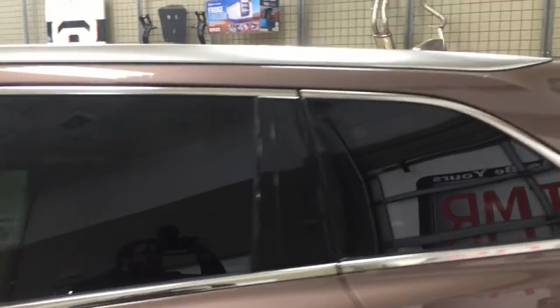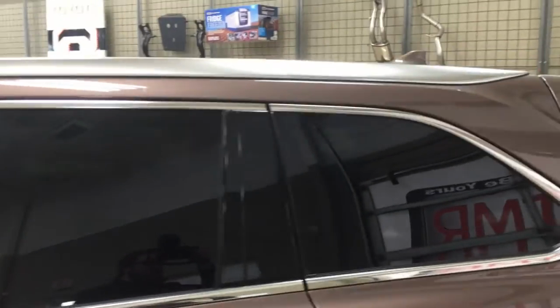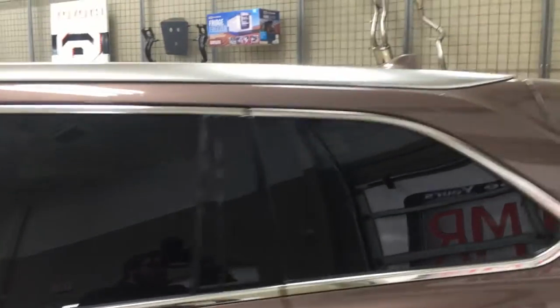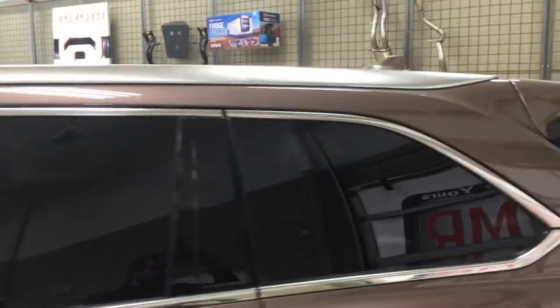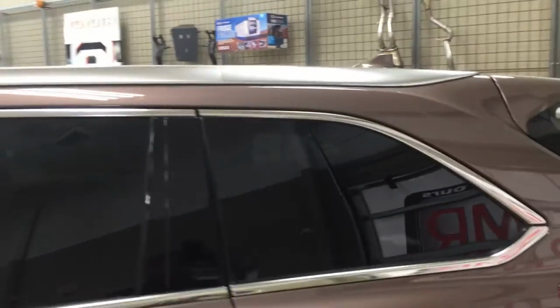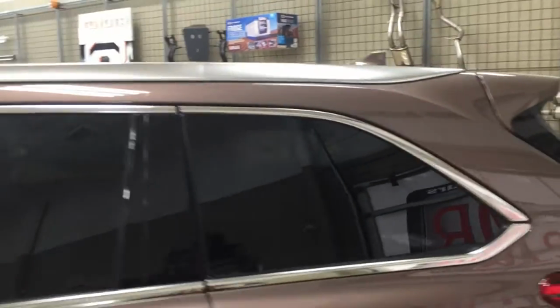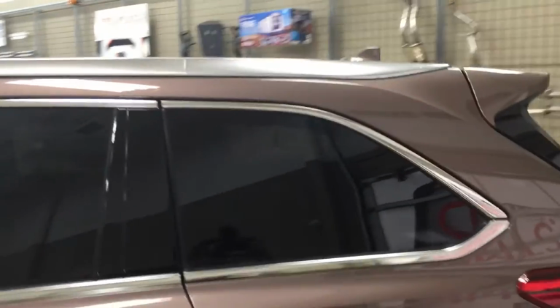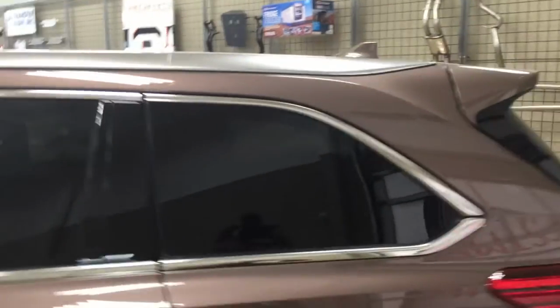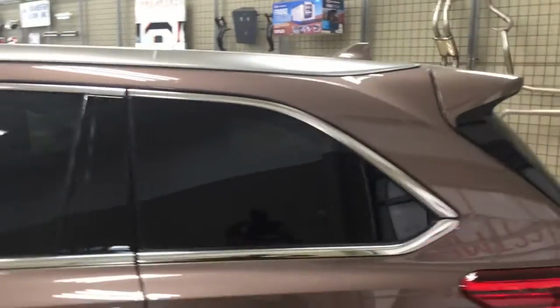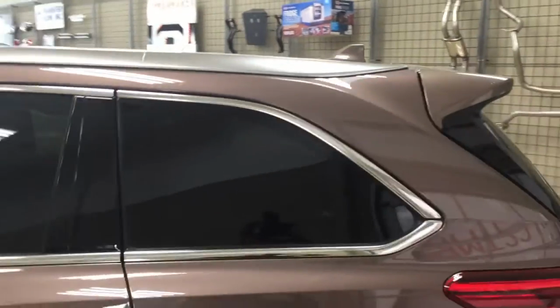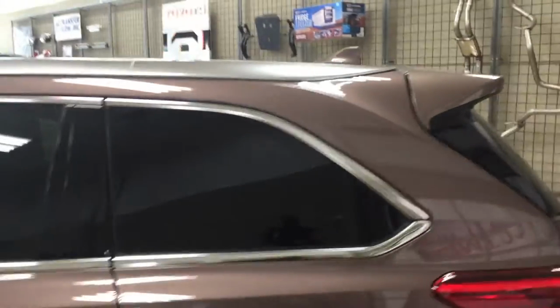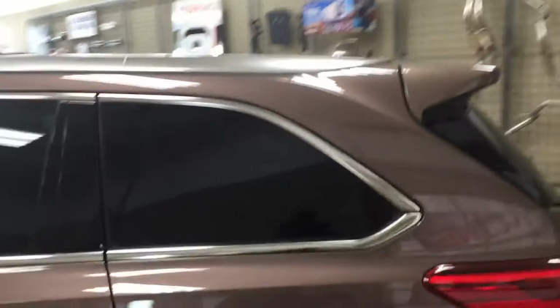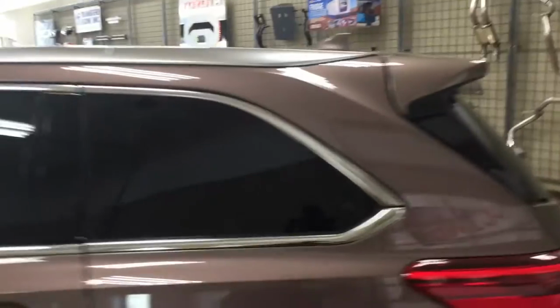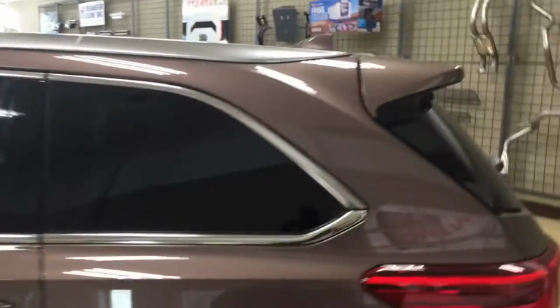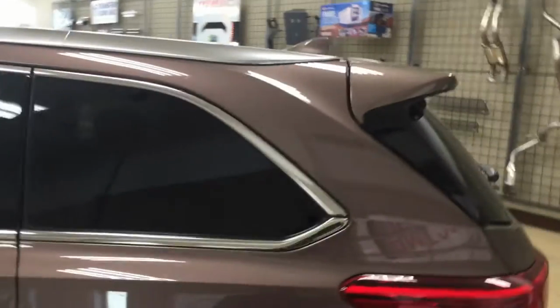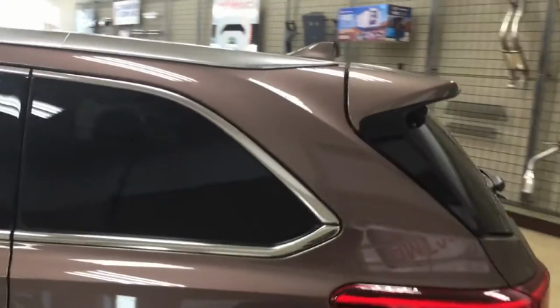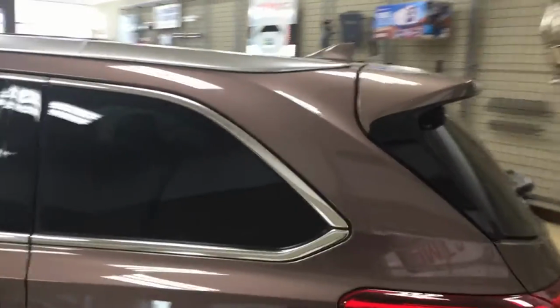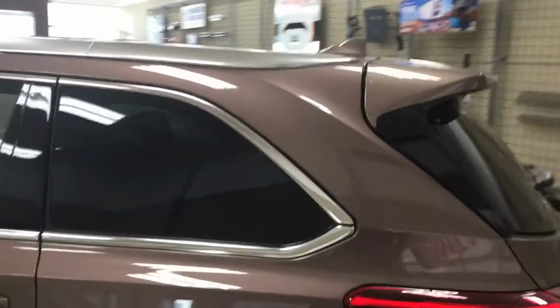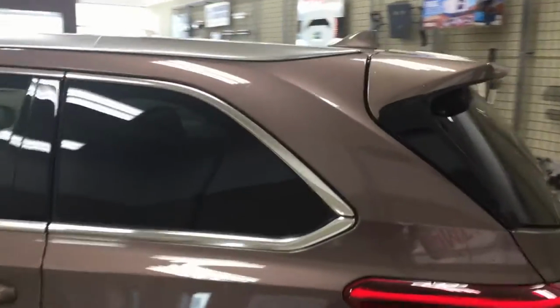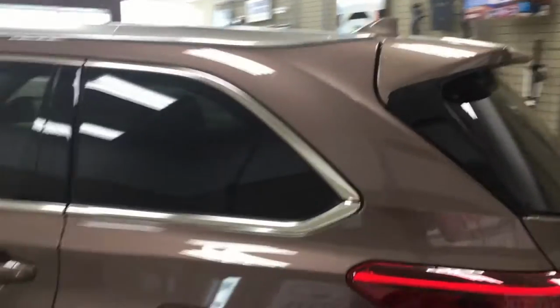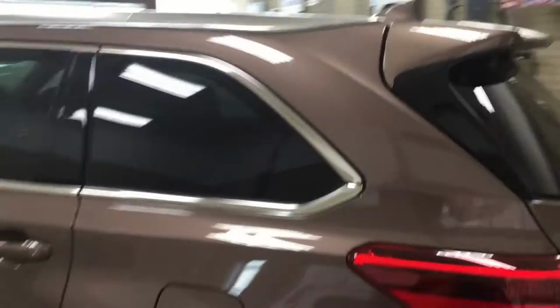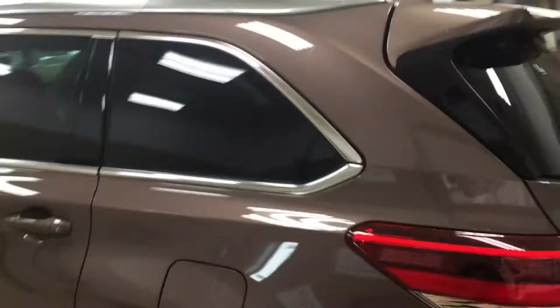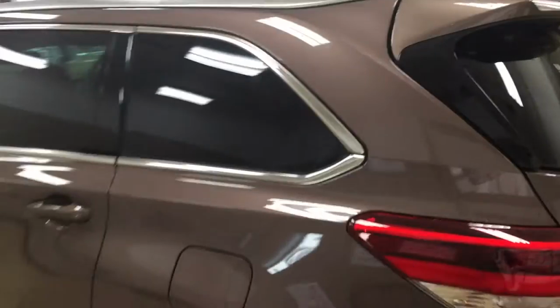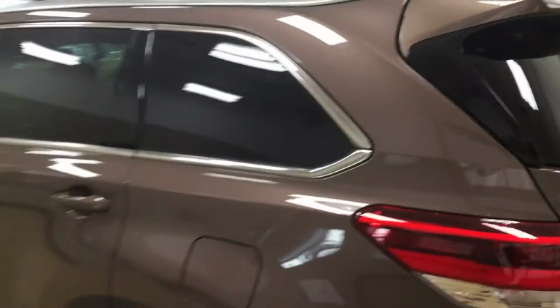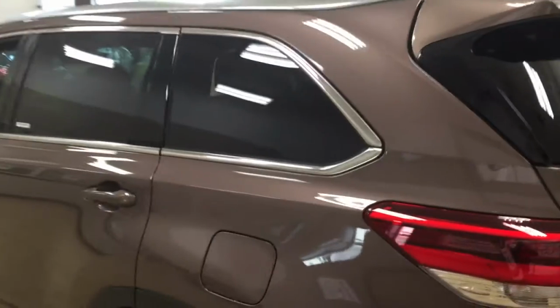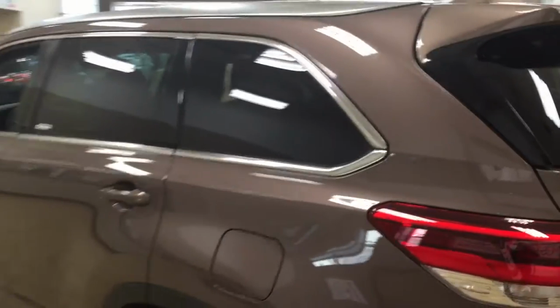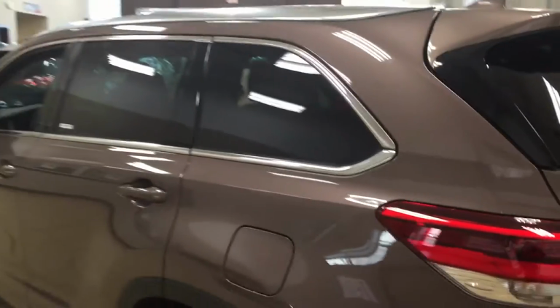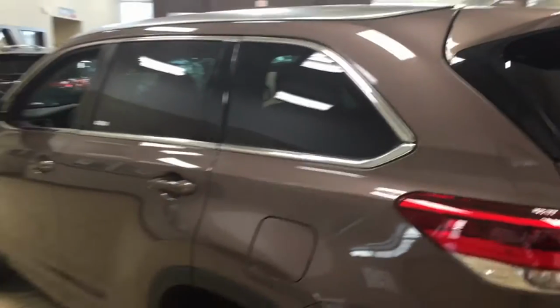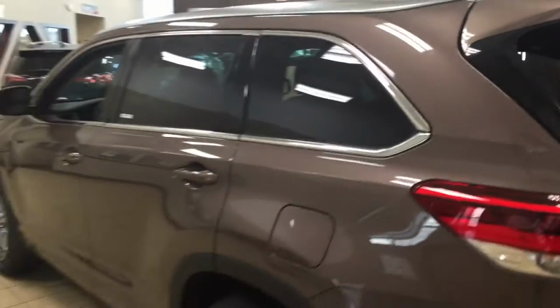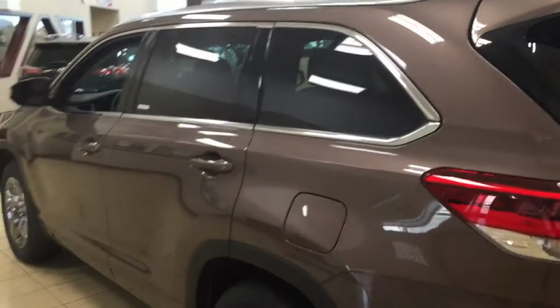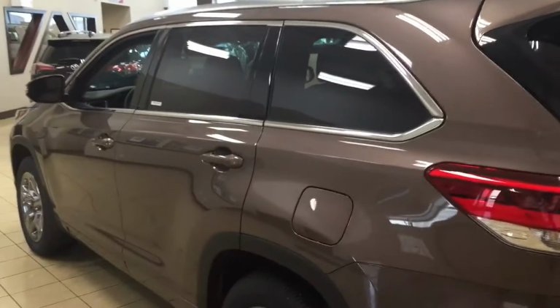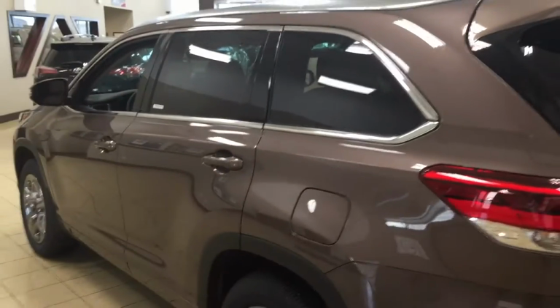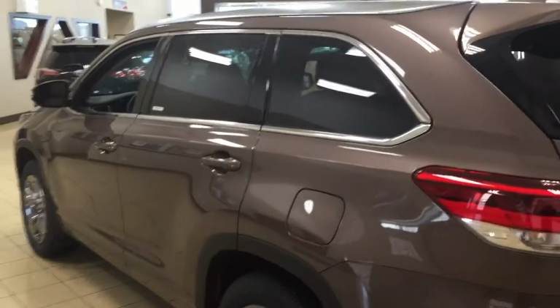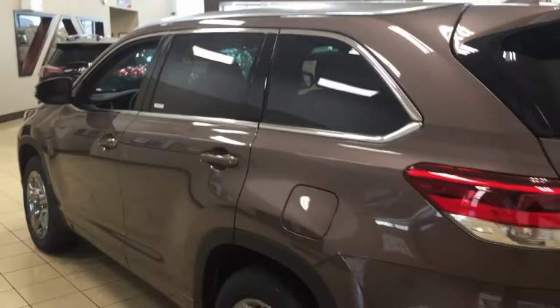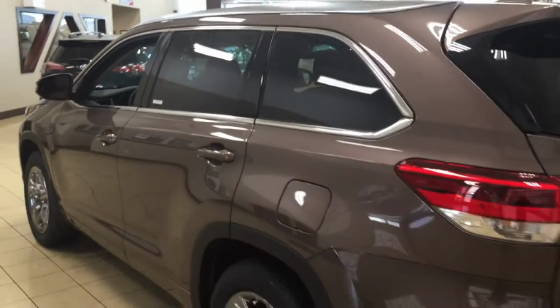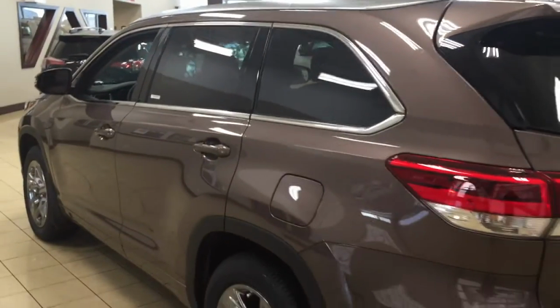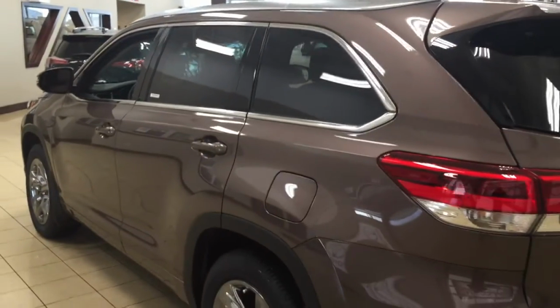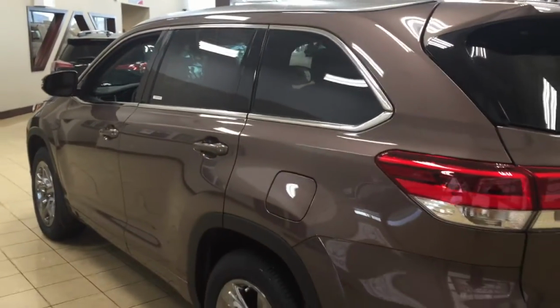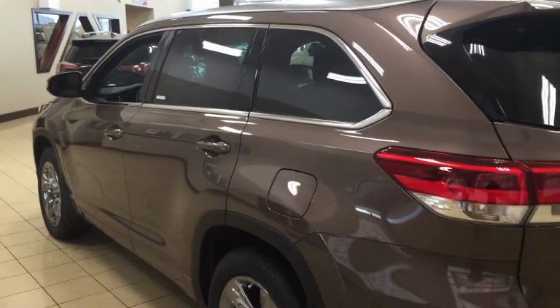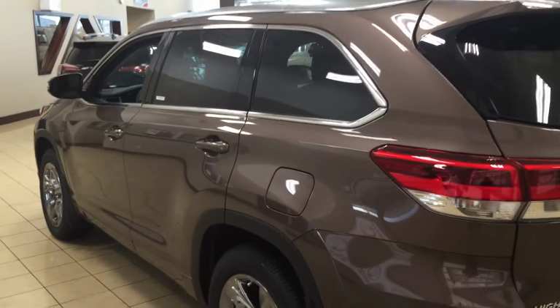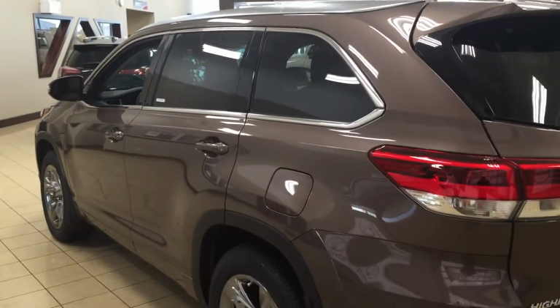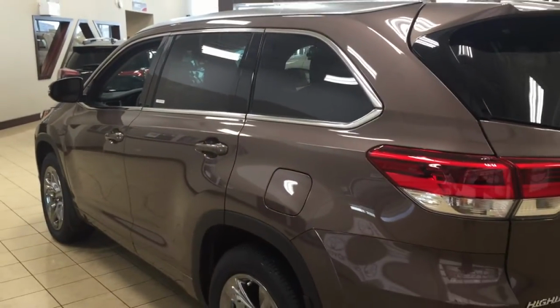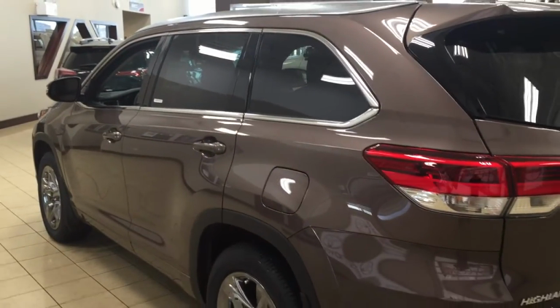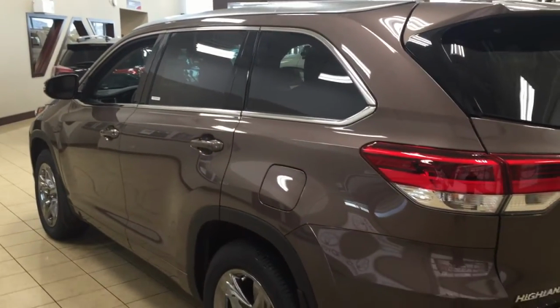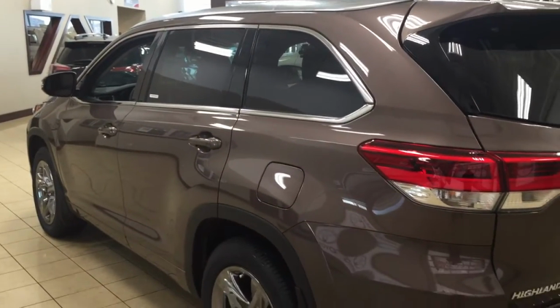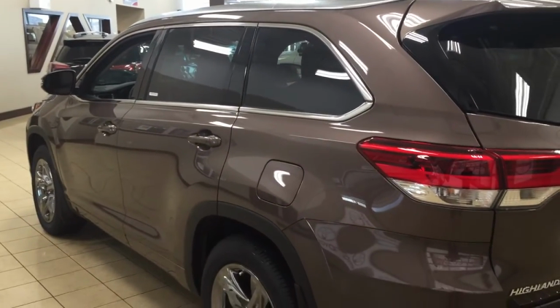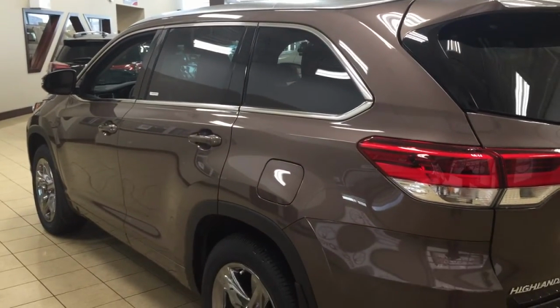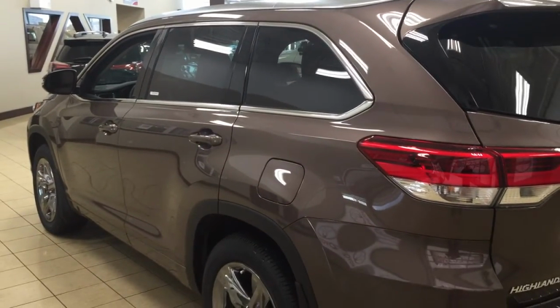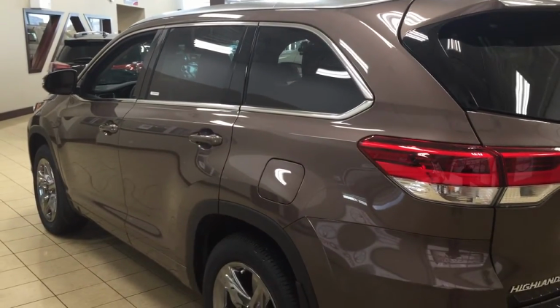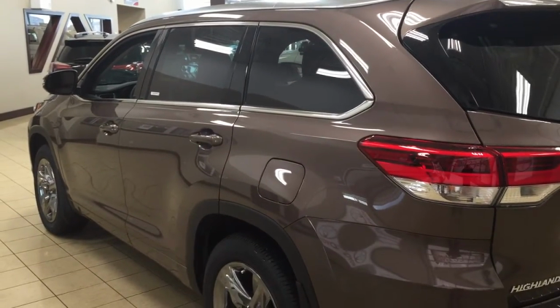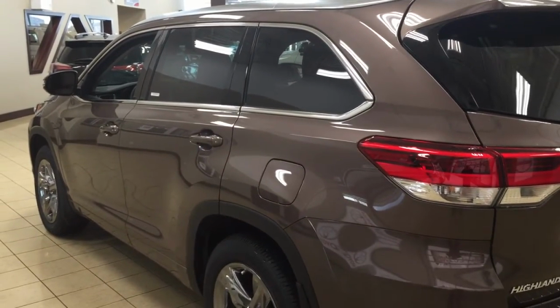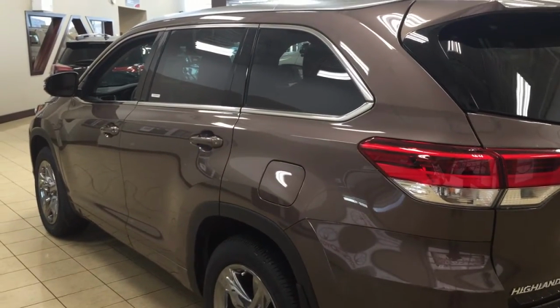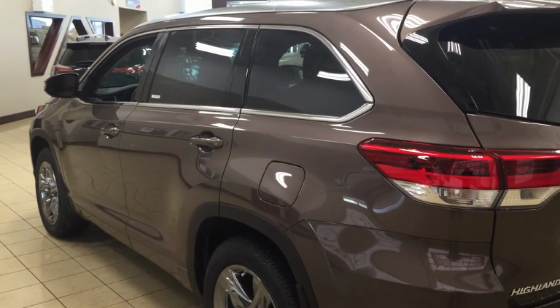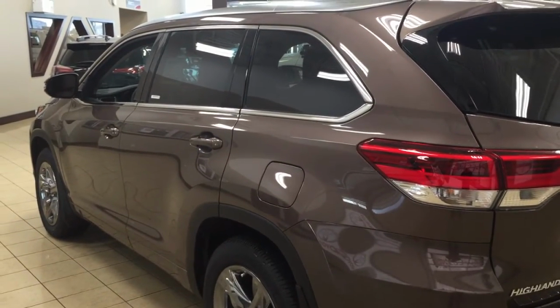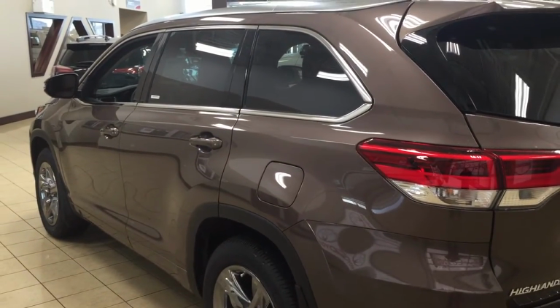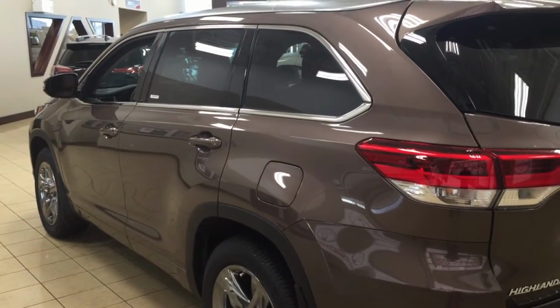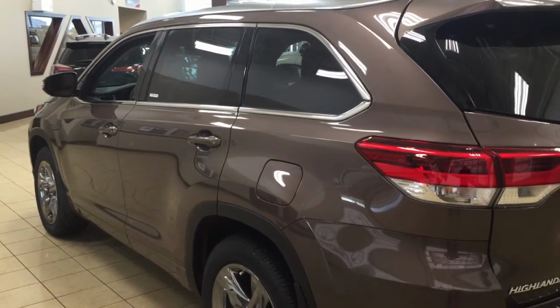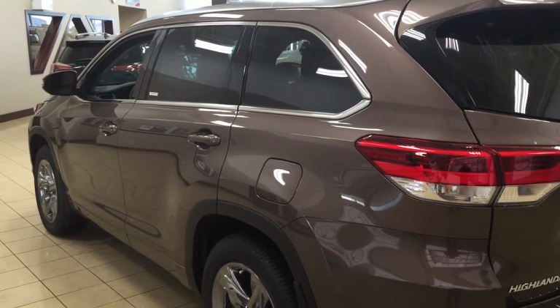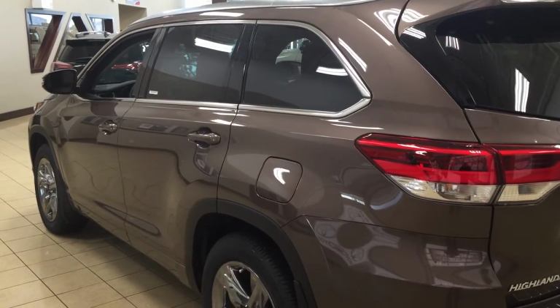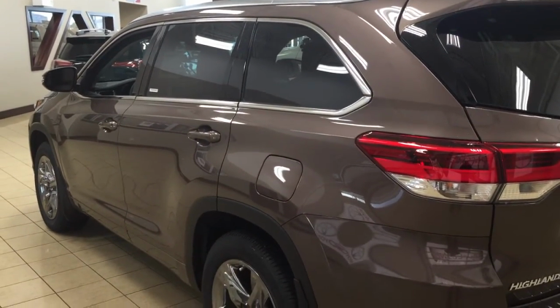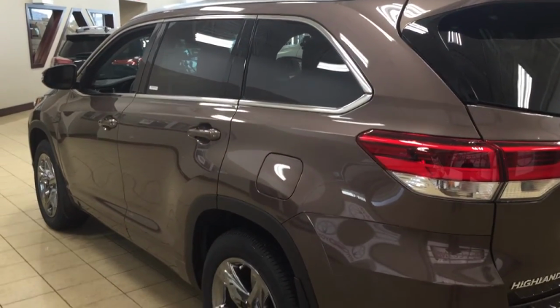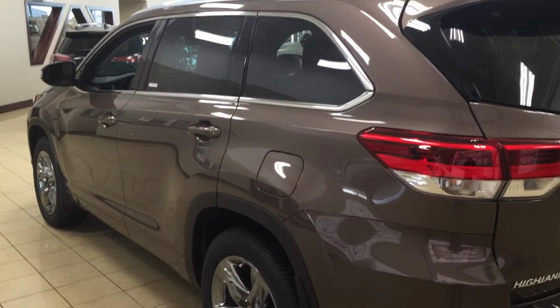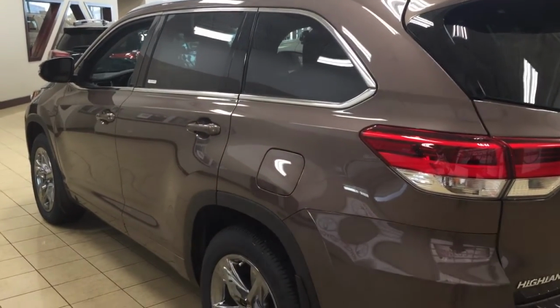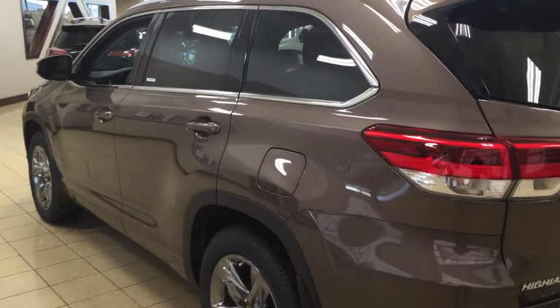You also get a roof rack included with the Limited package. The color we're looking at today is Toasted Walnut Pearl.